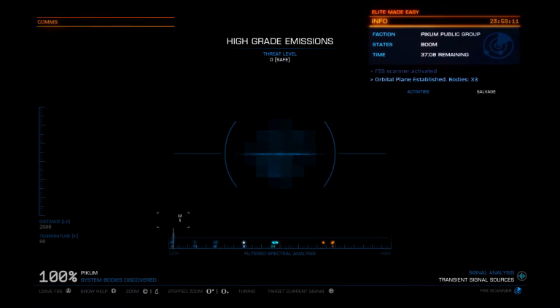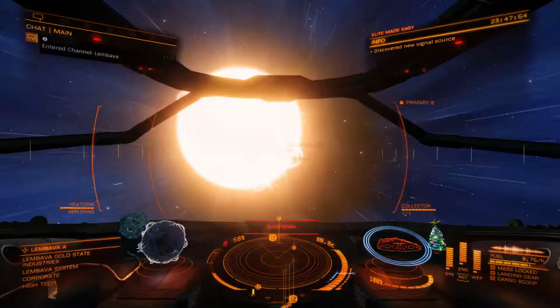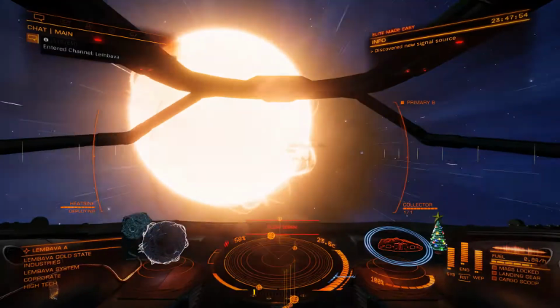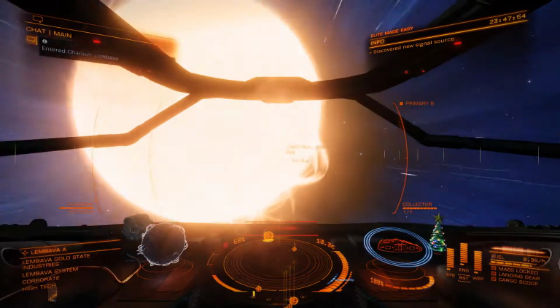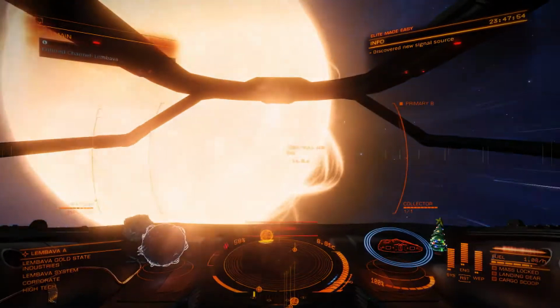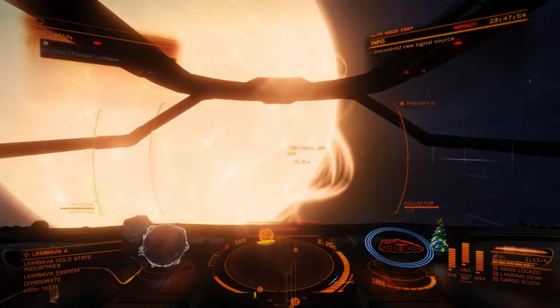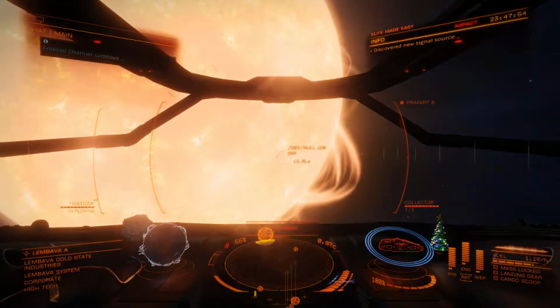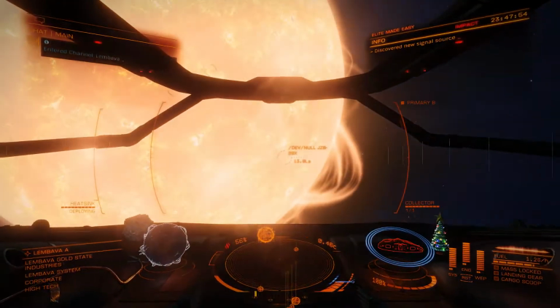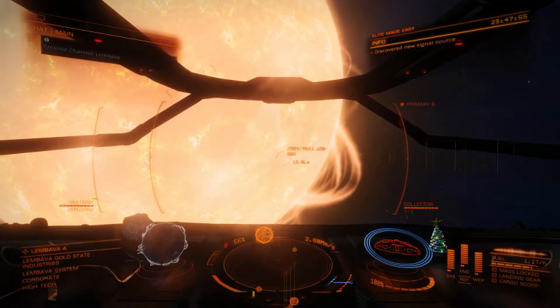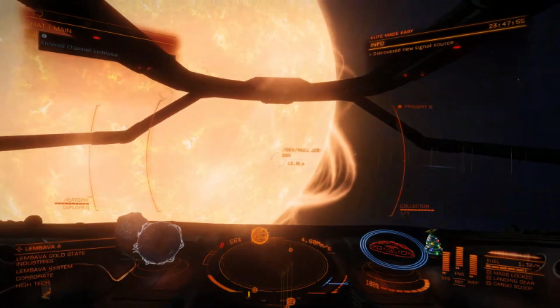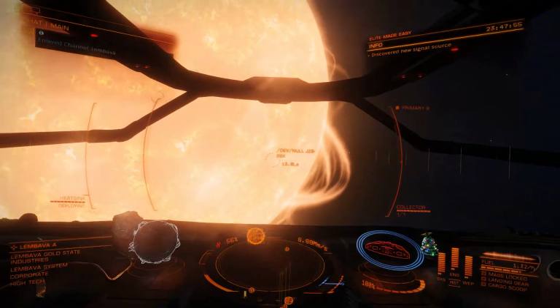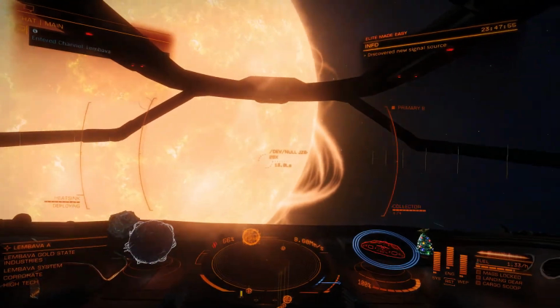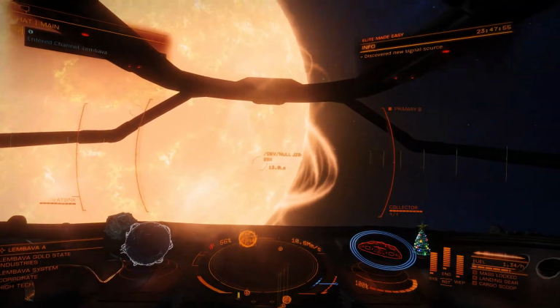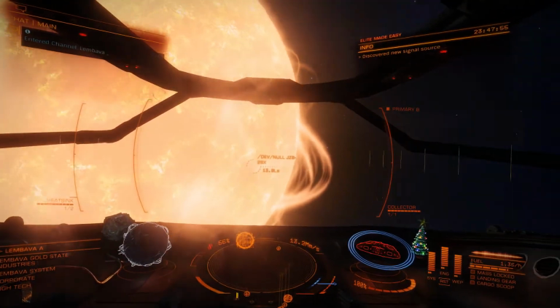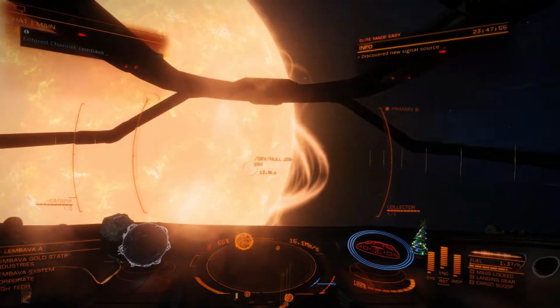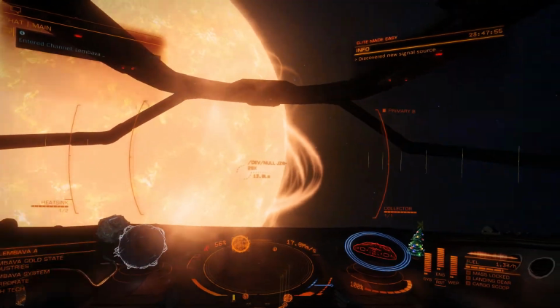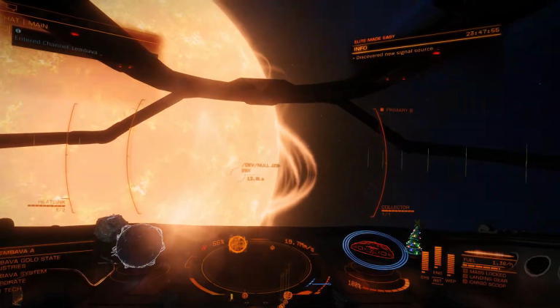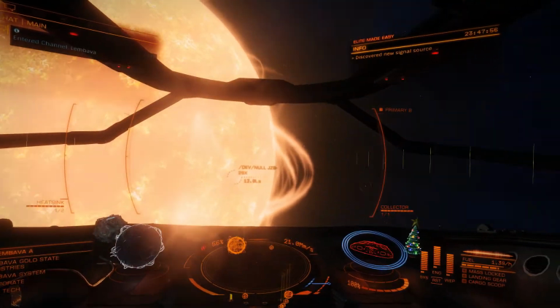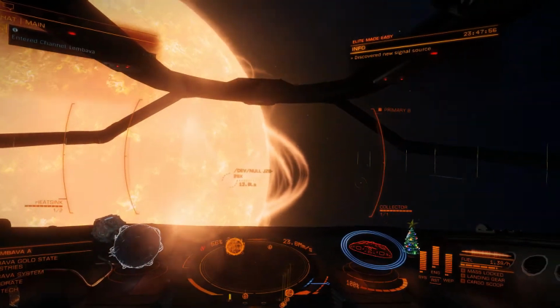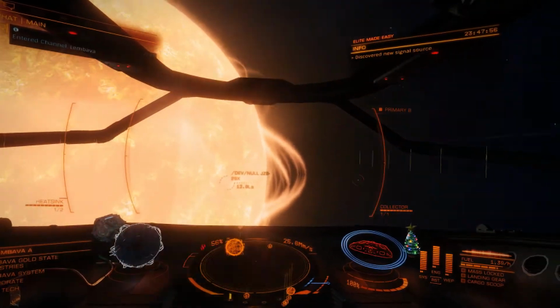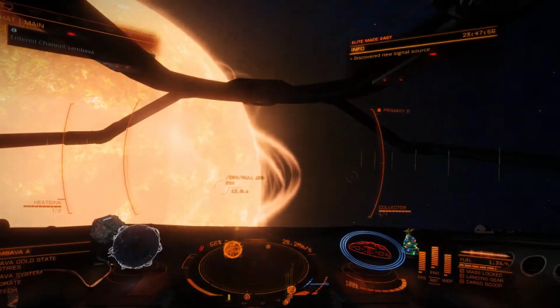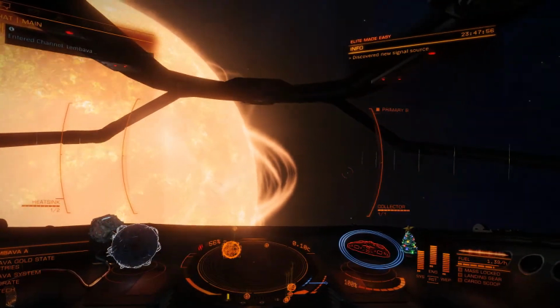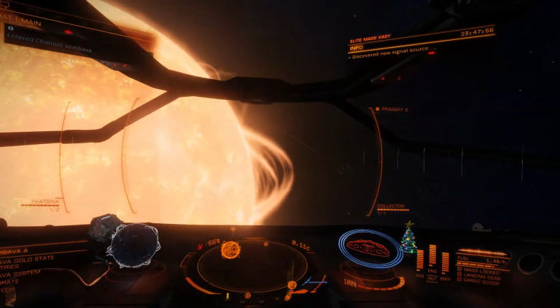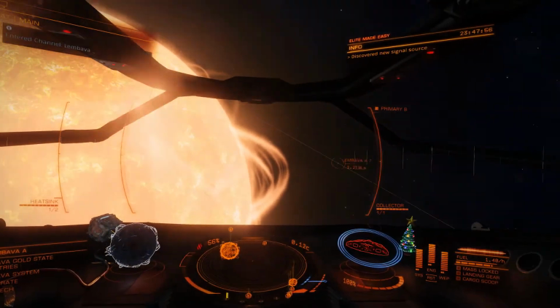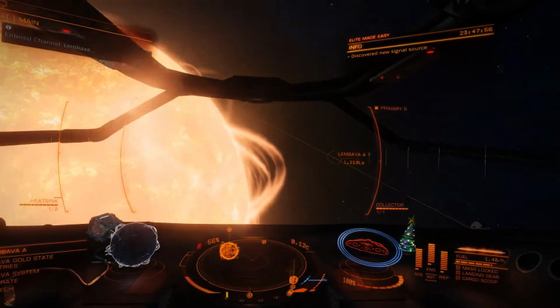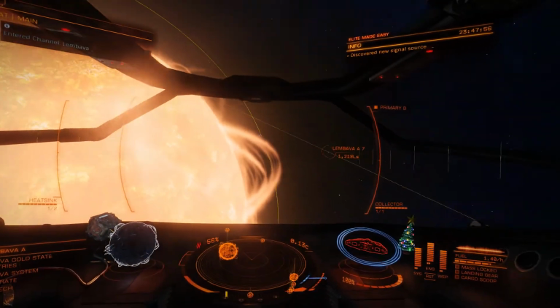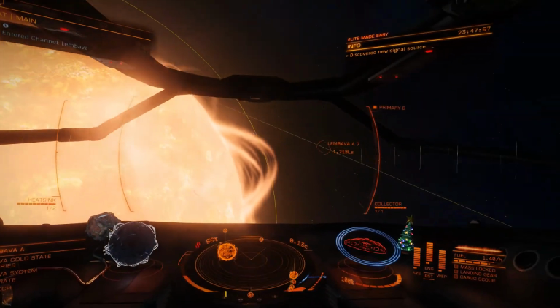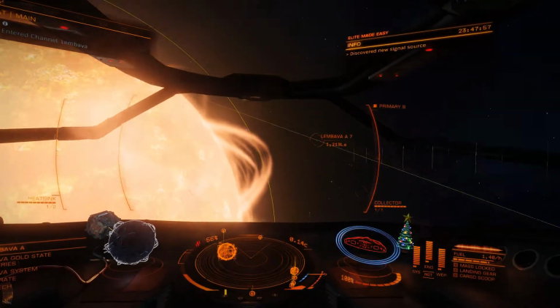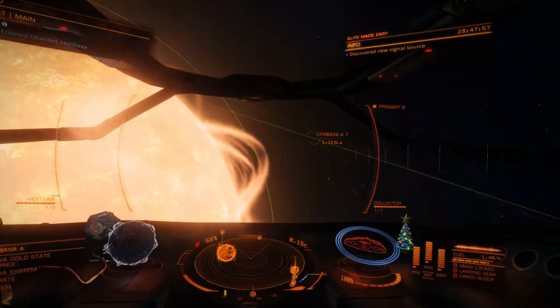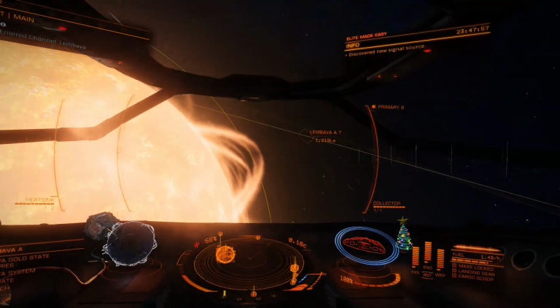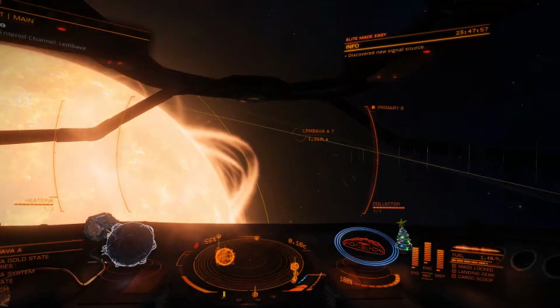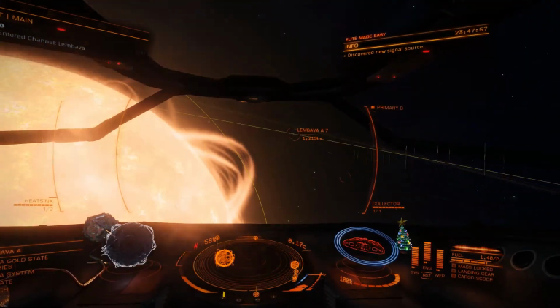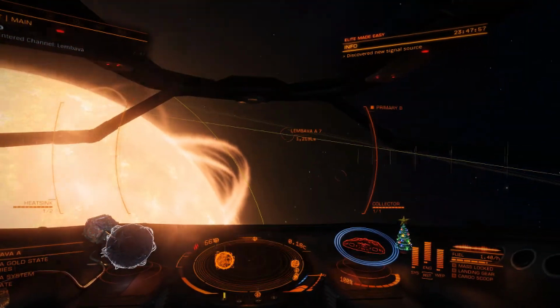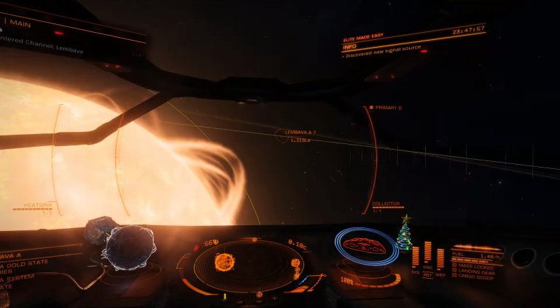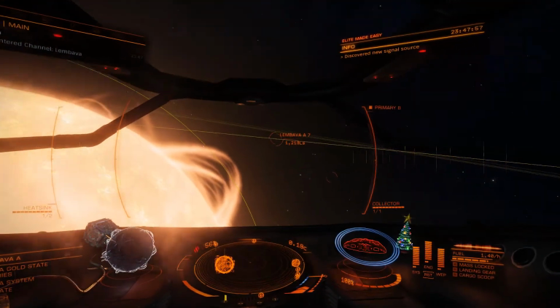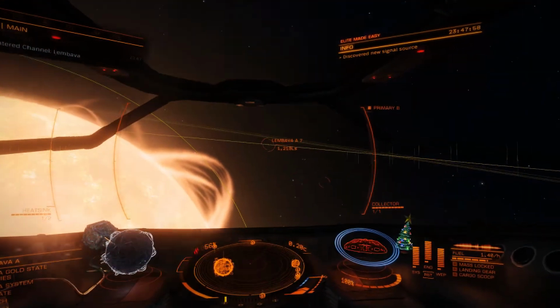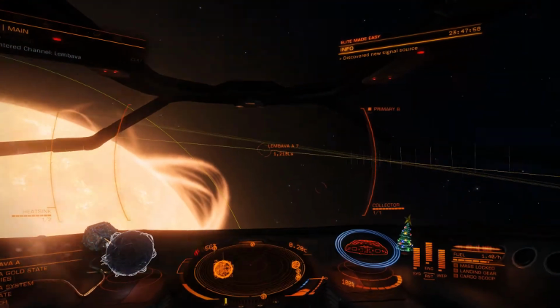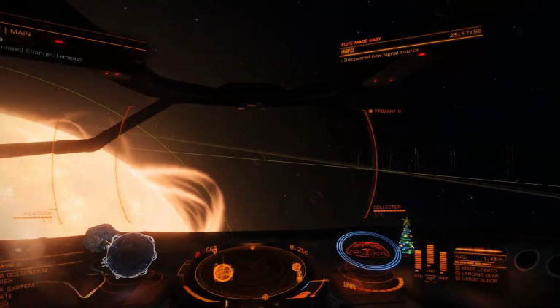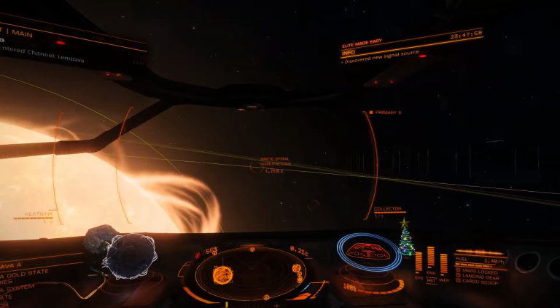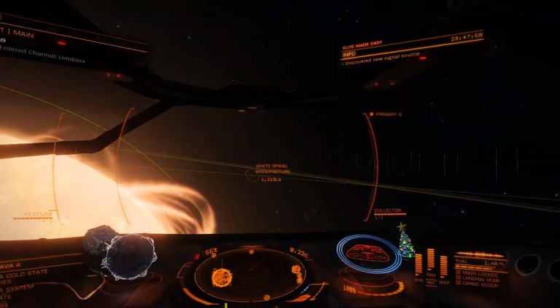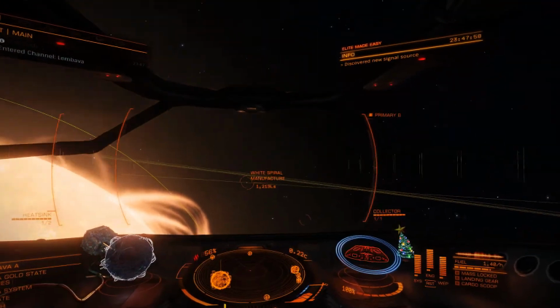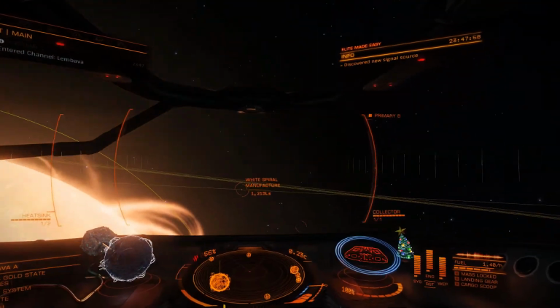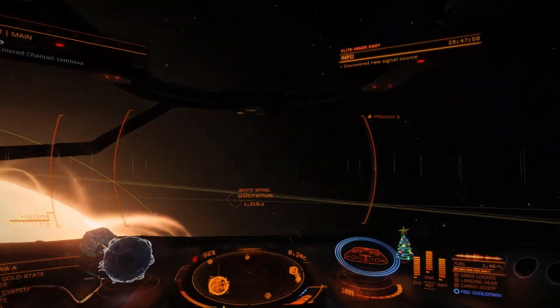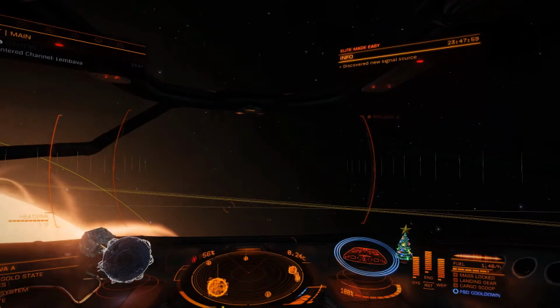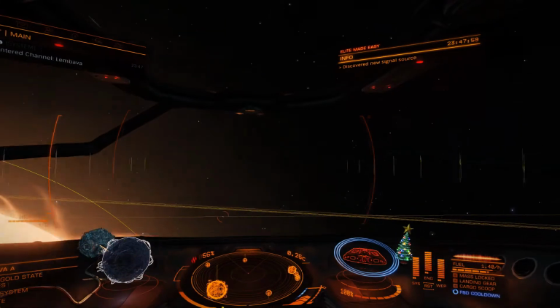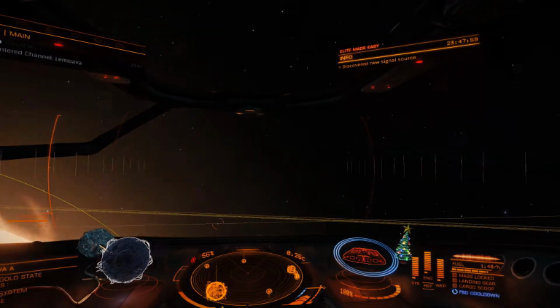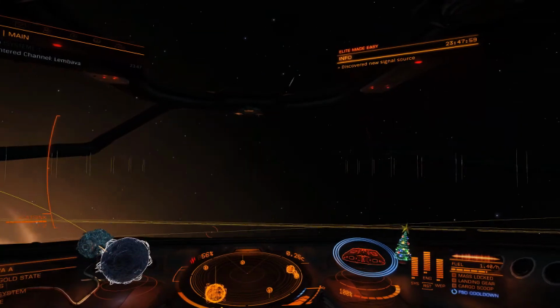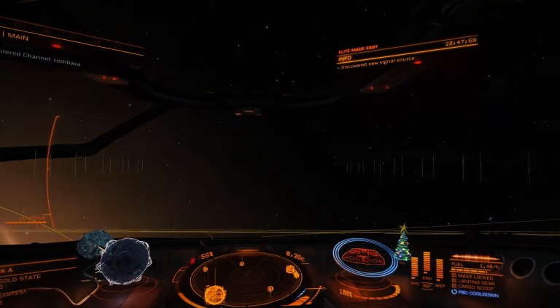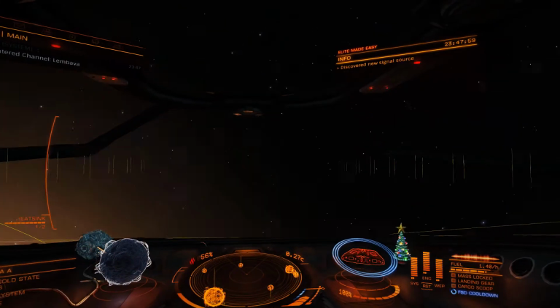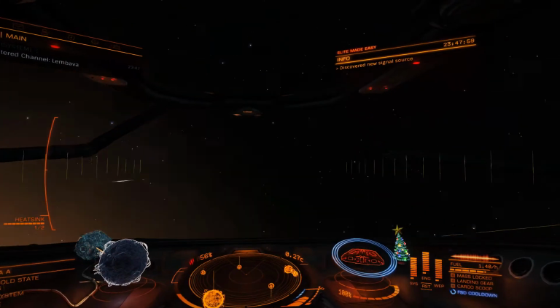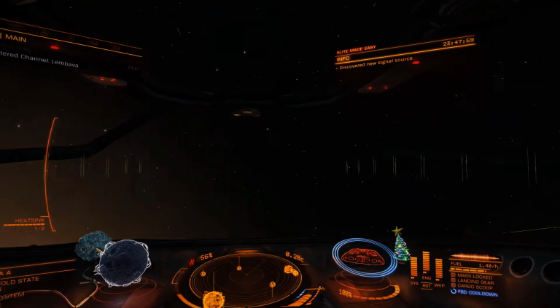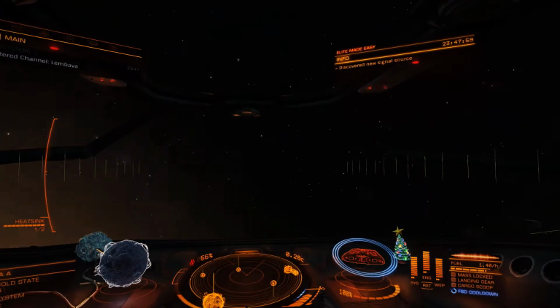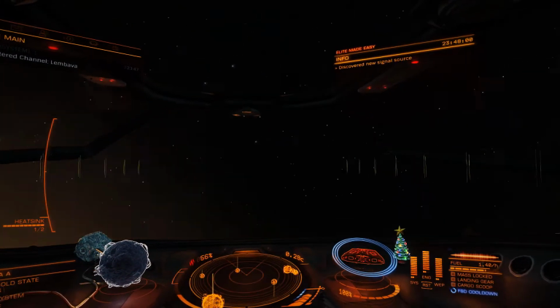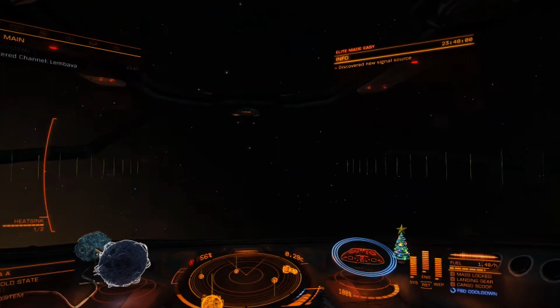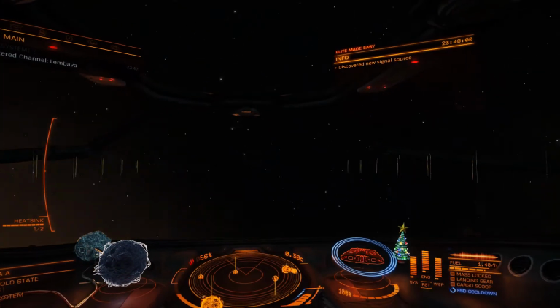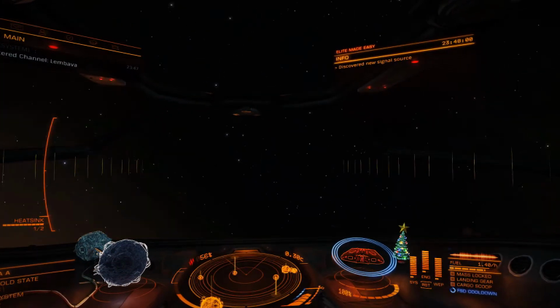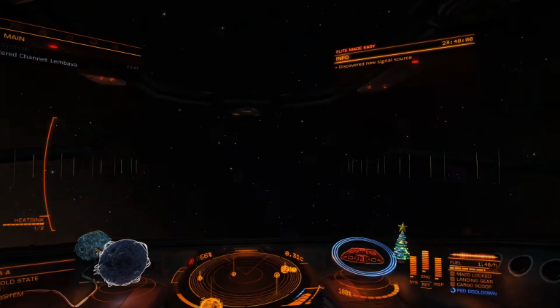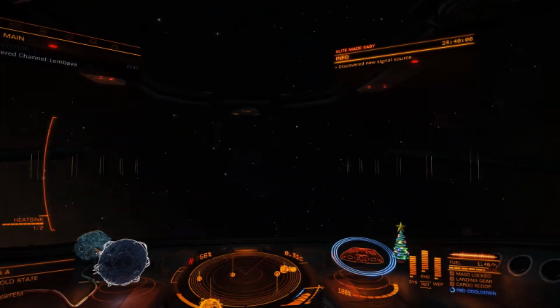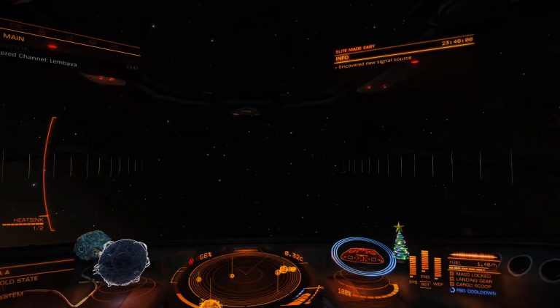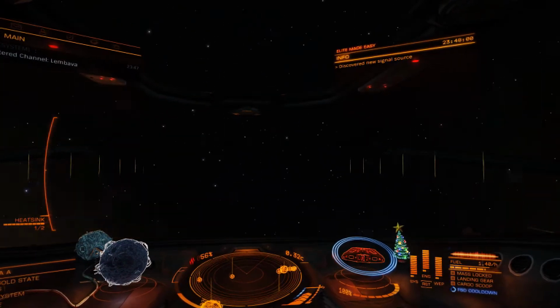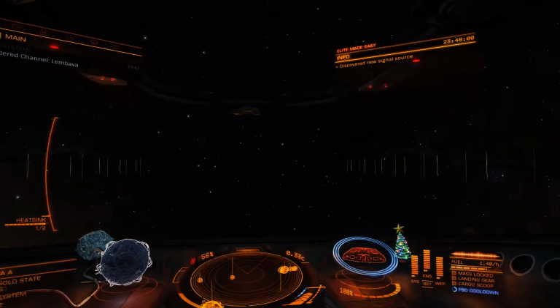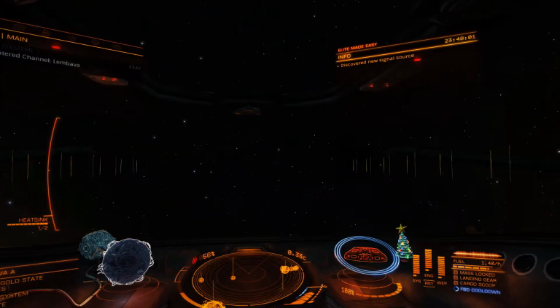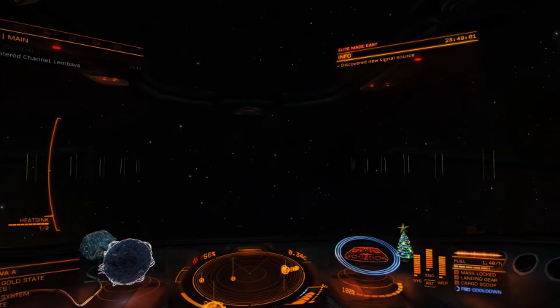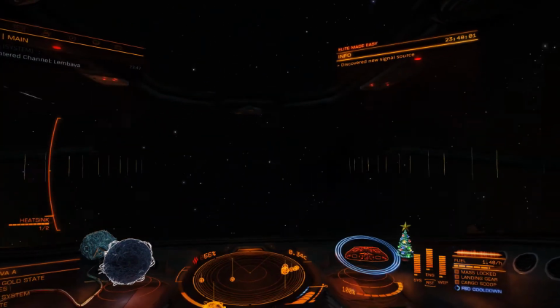These signal sources are typically found in deep space. You can enter deep space by flying greater than 200 LS away from the star and orbital plane.